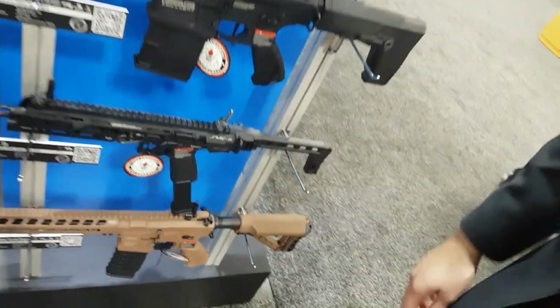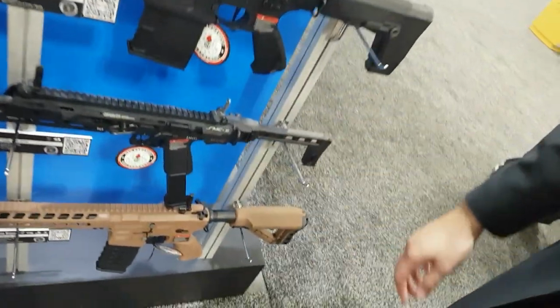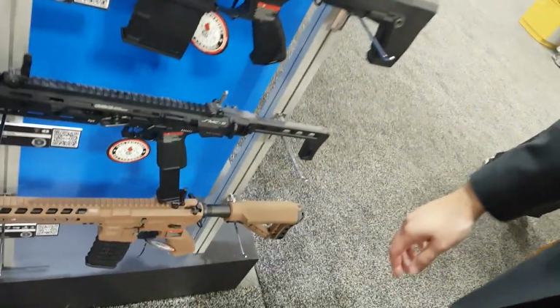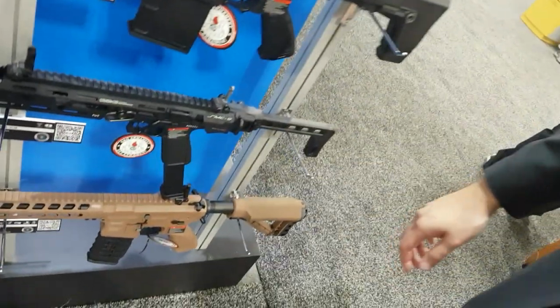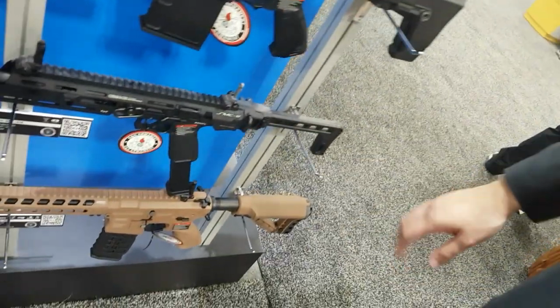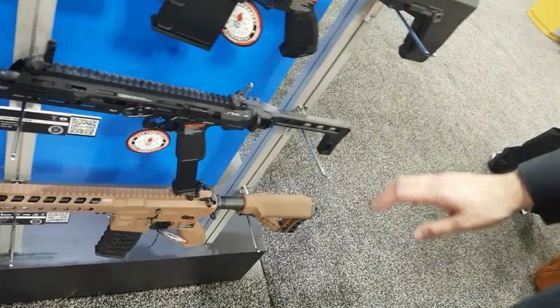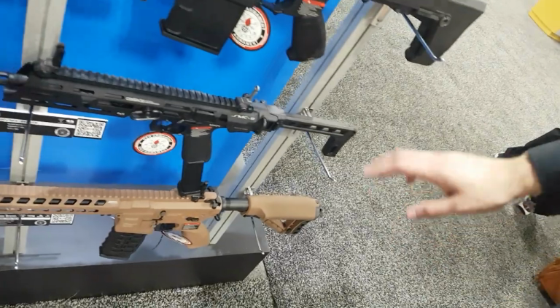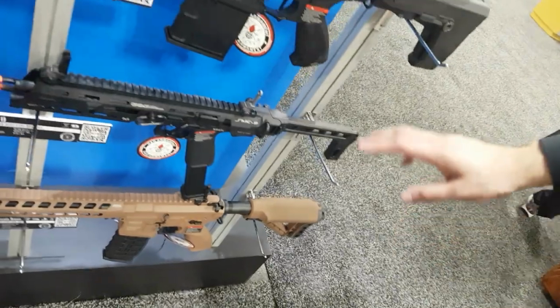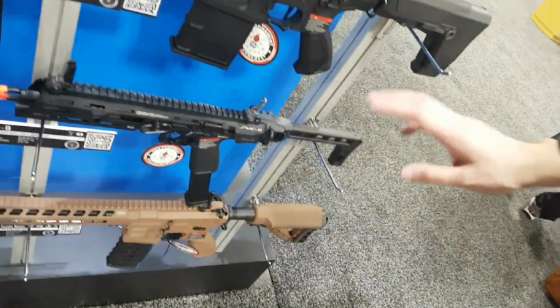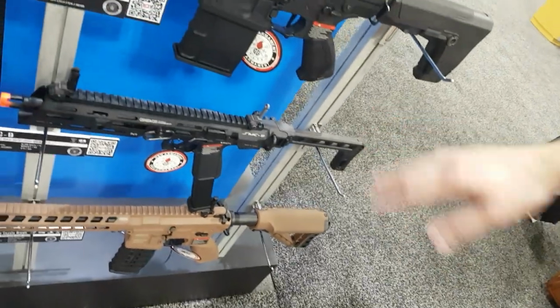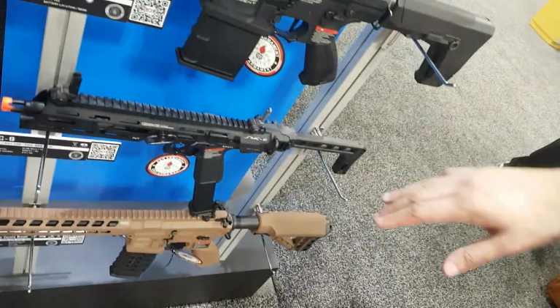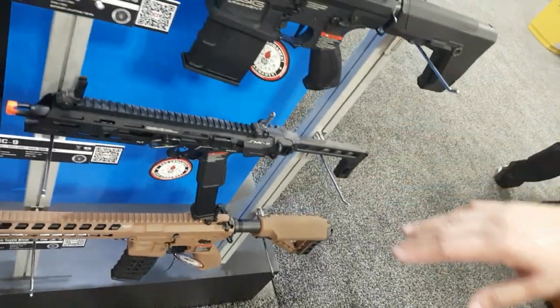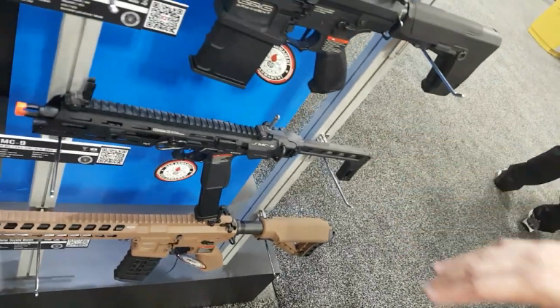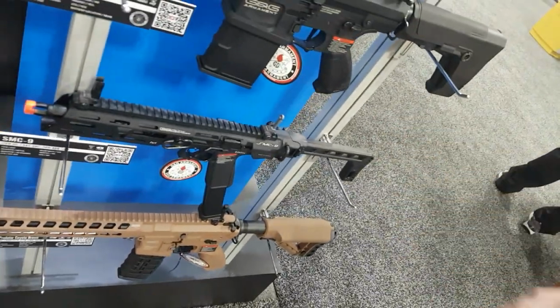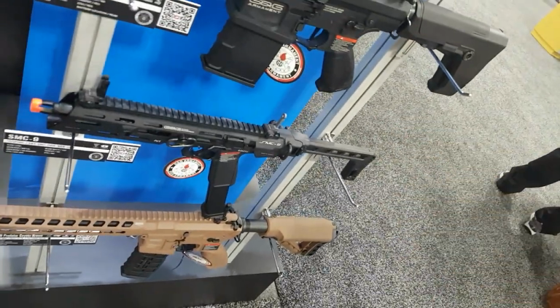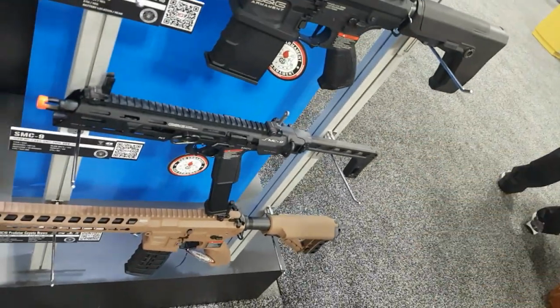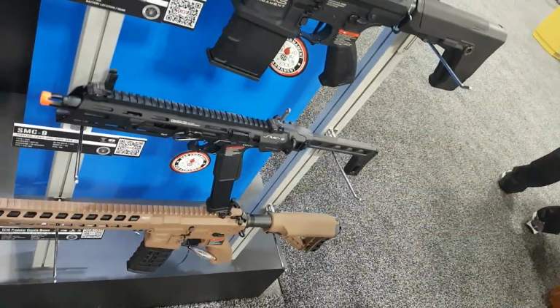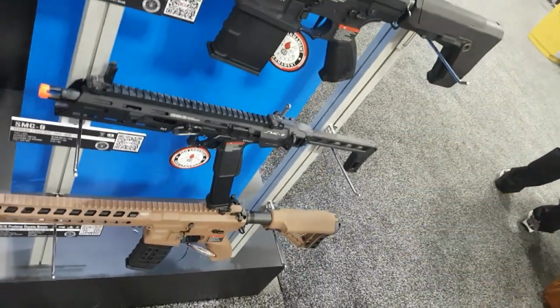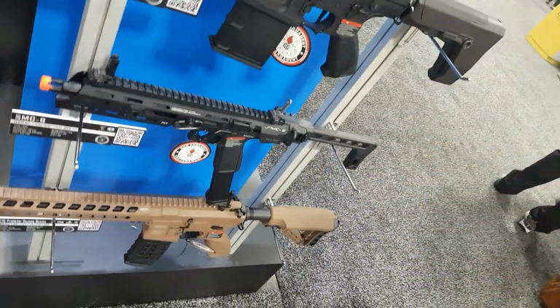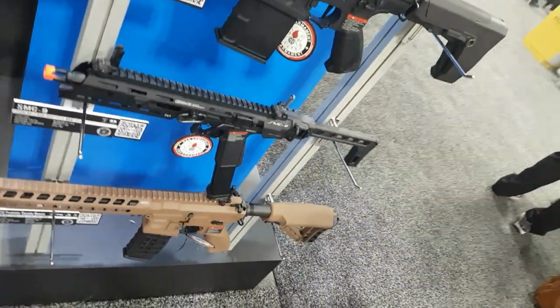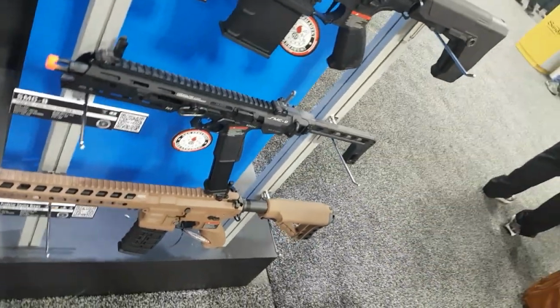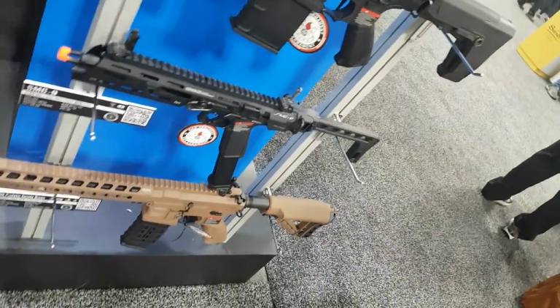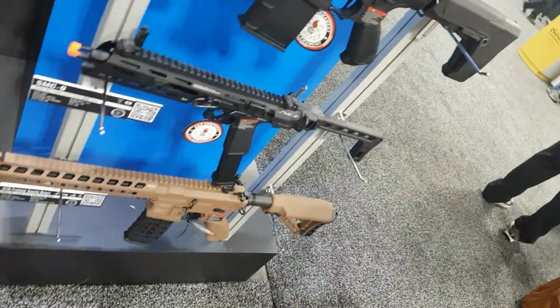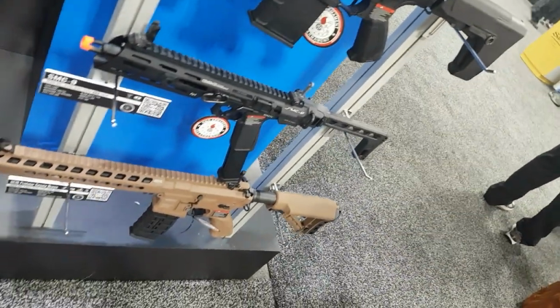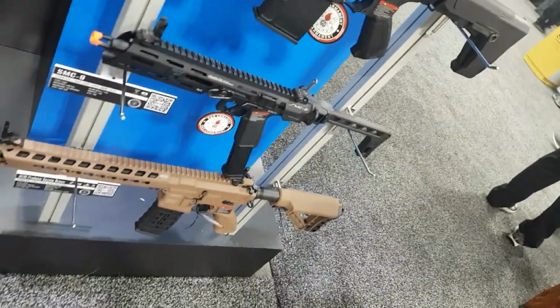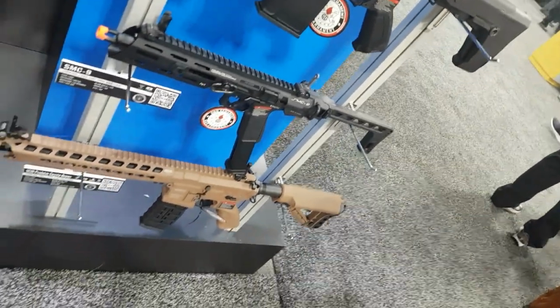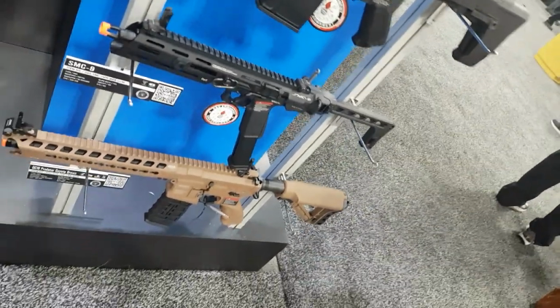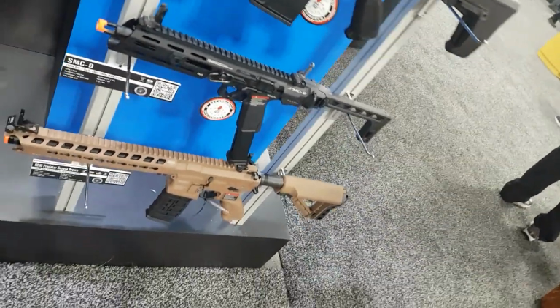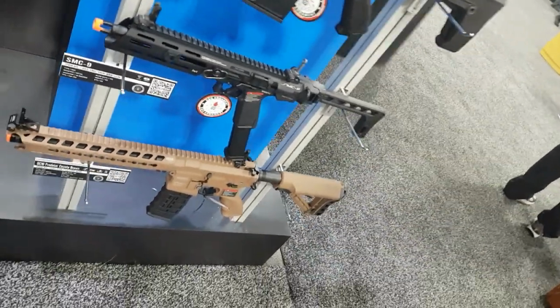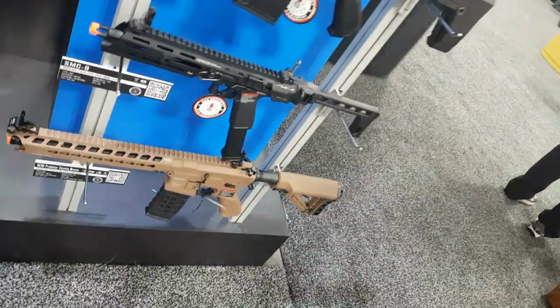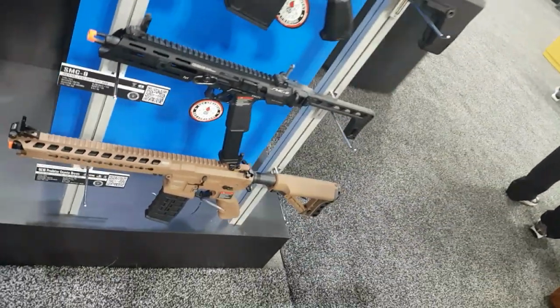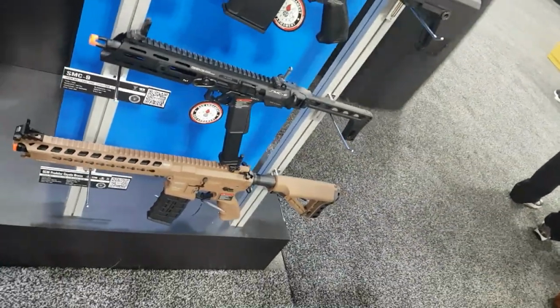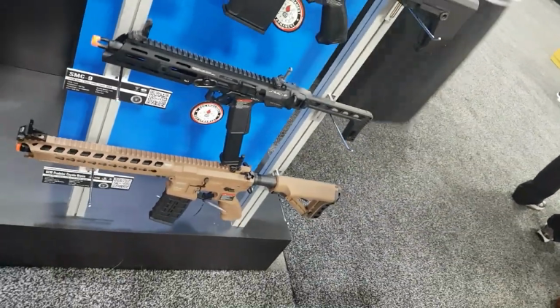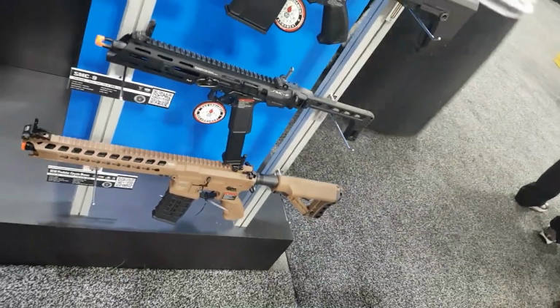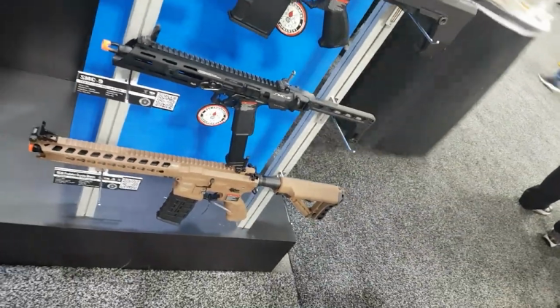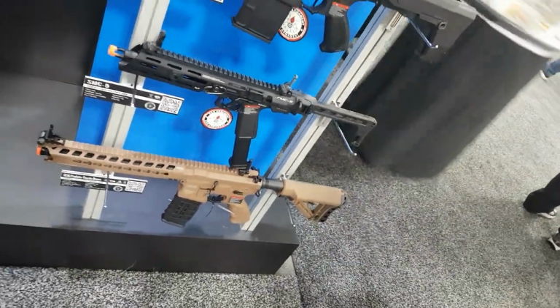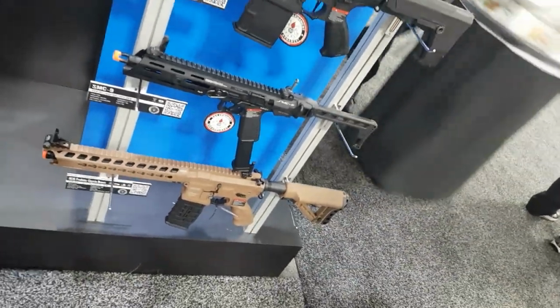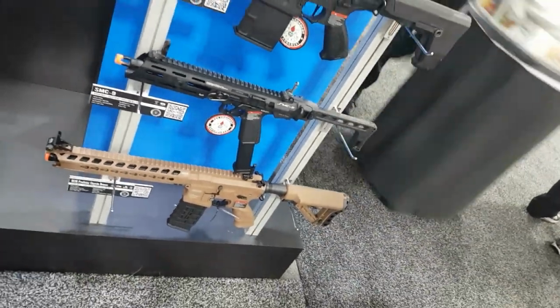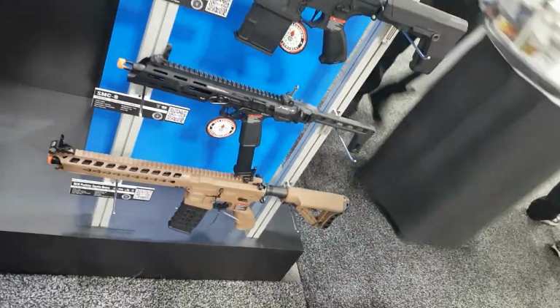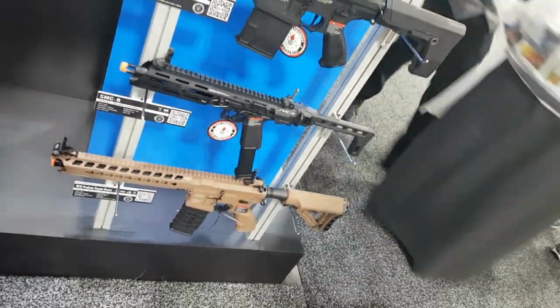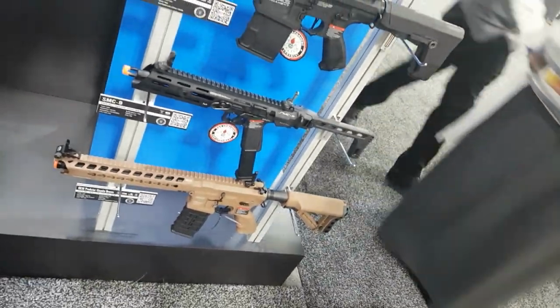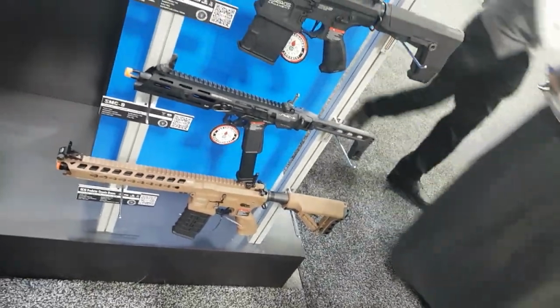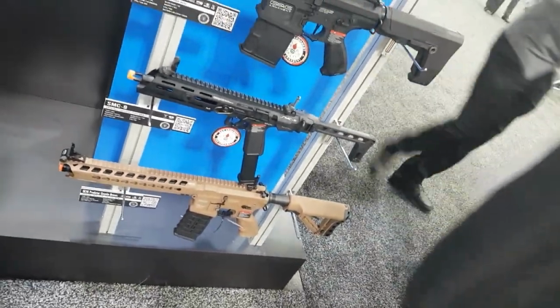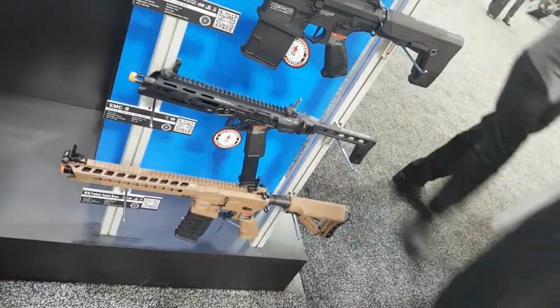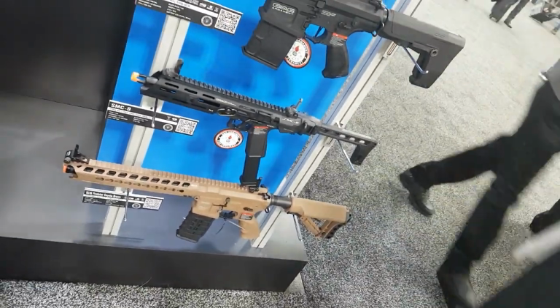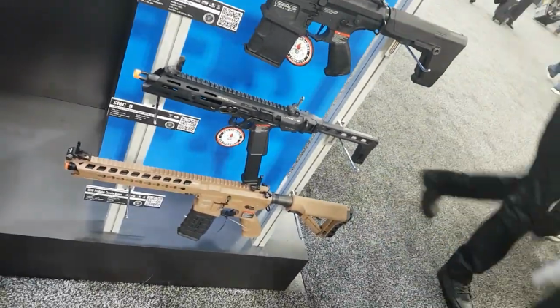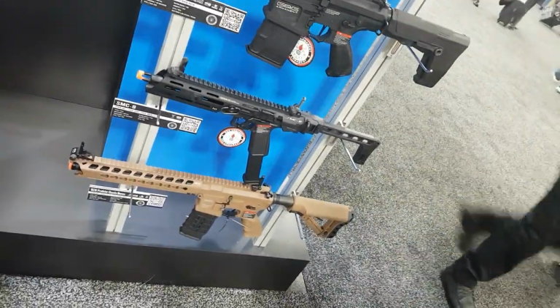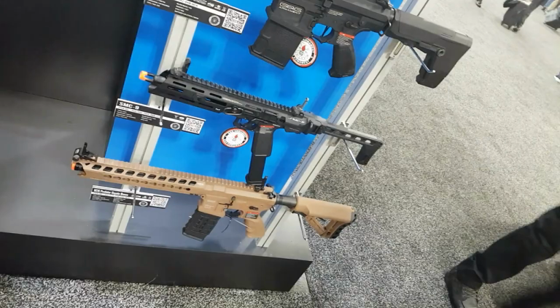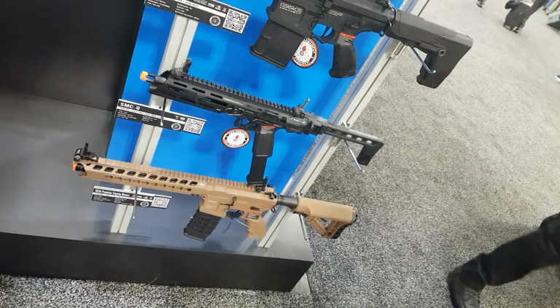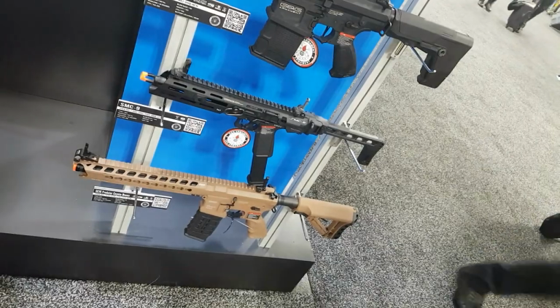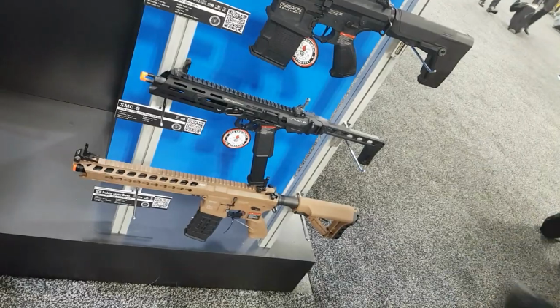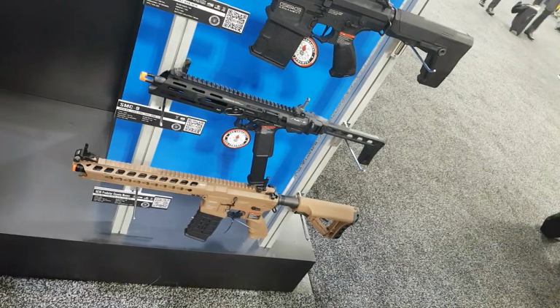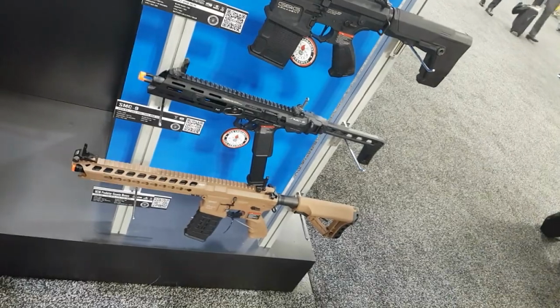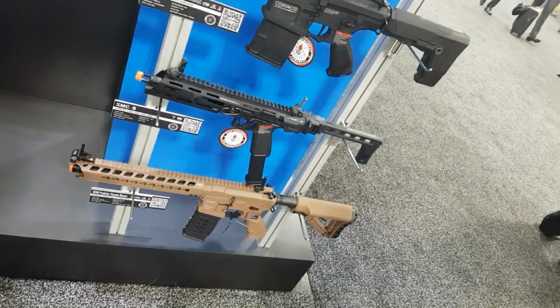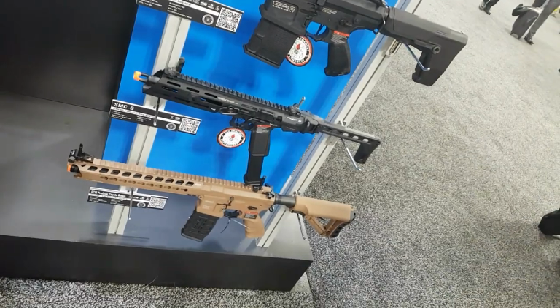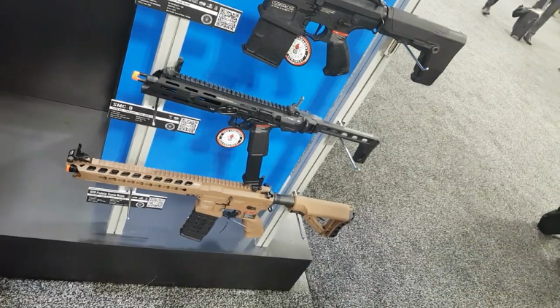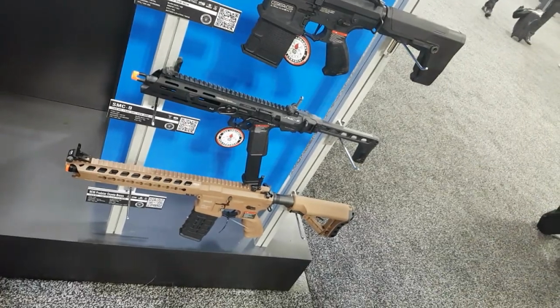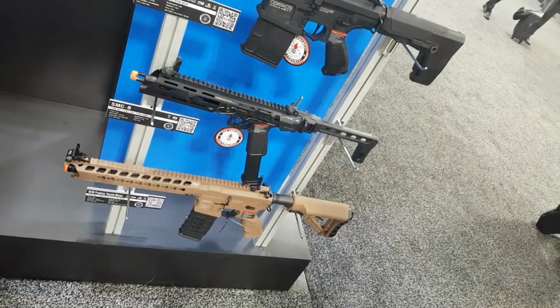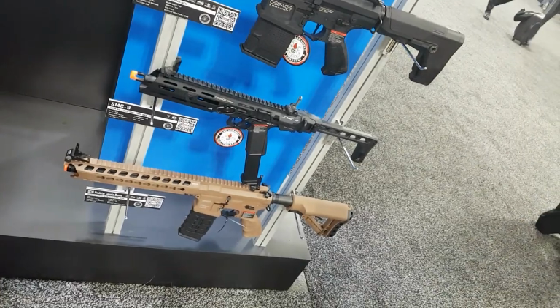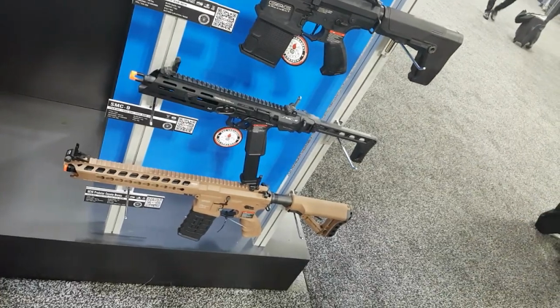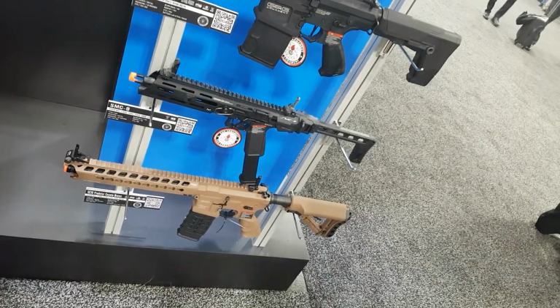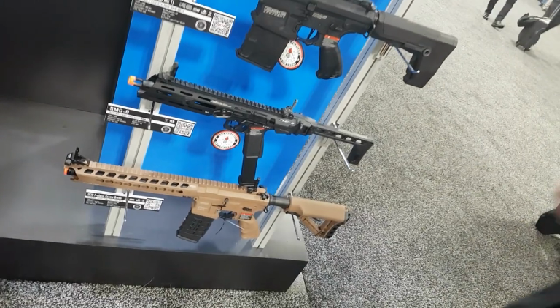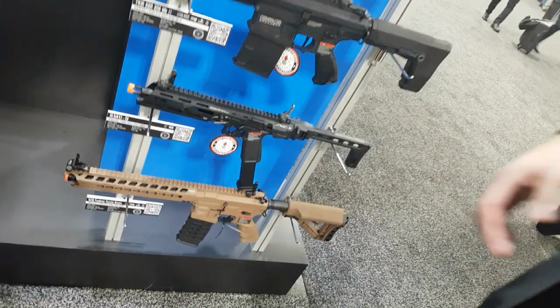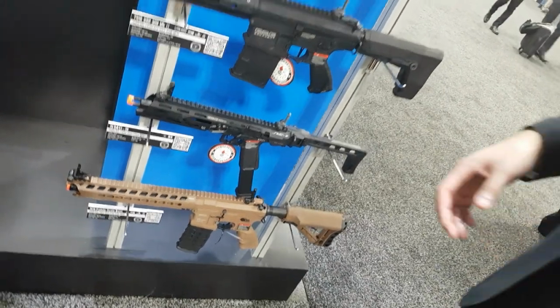Down below you have the GC16 Predator and the Kylie Brown — same great build as the Predator, just a different color.